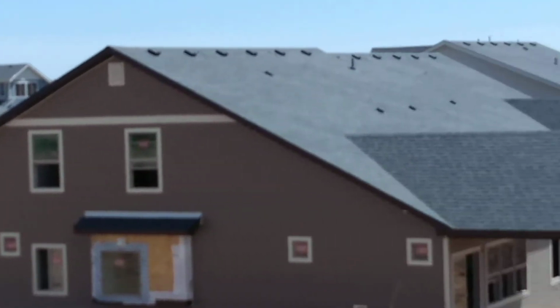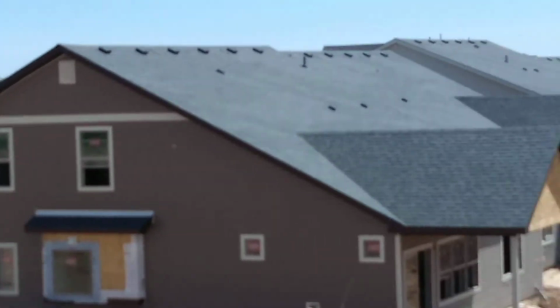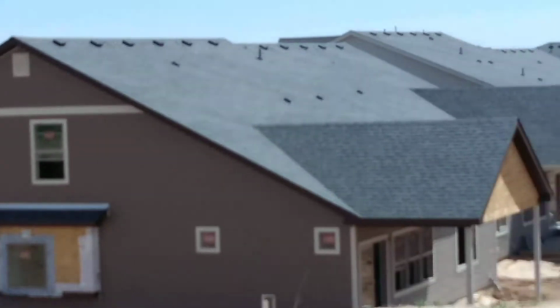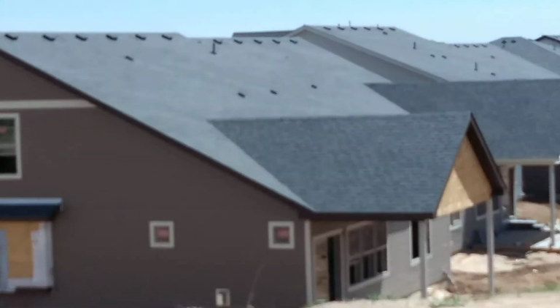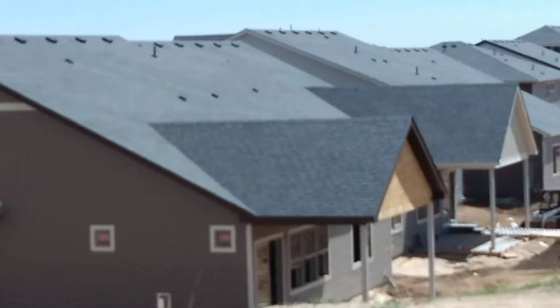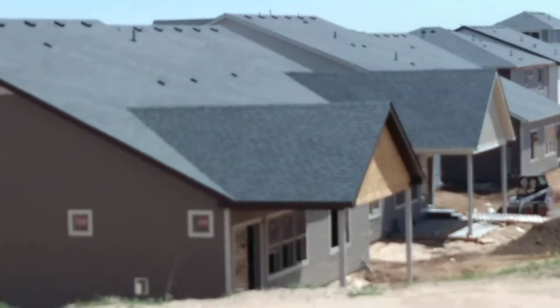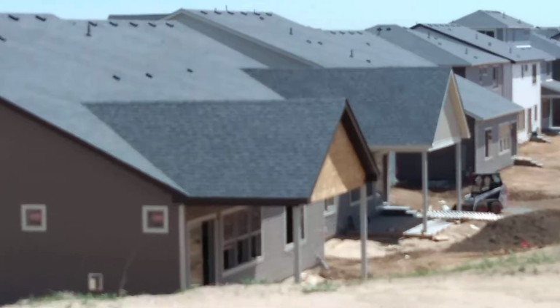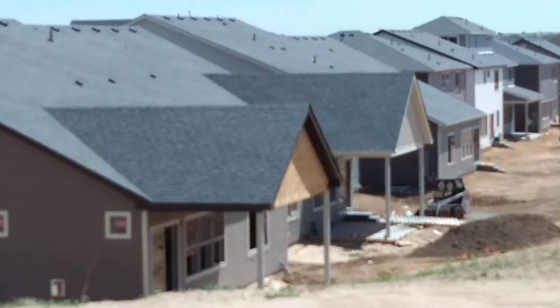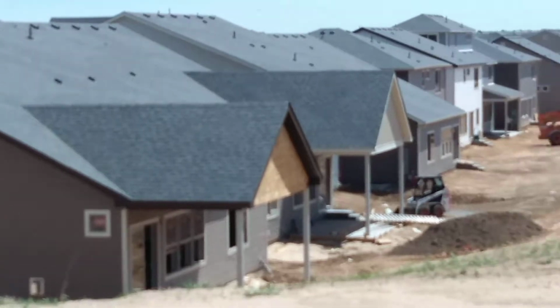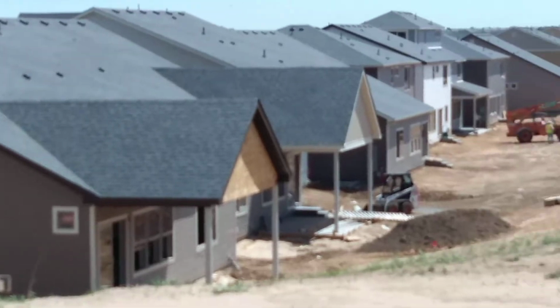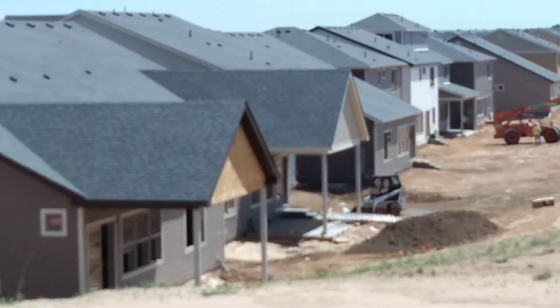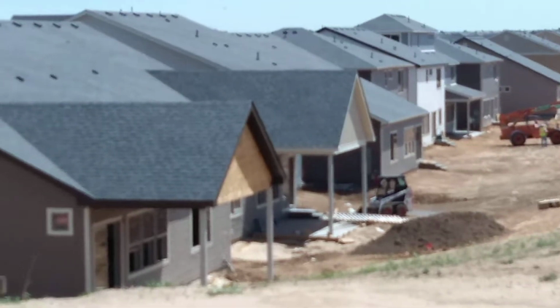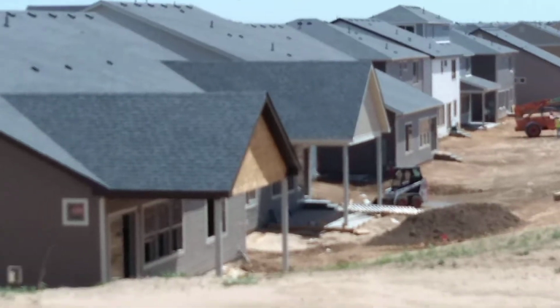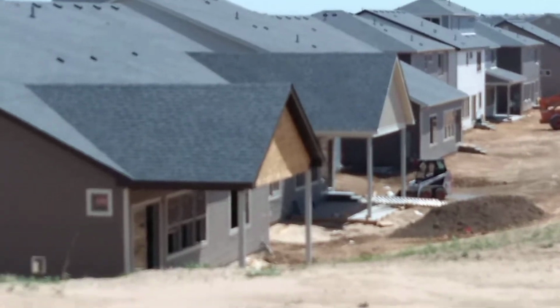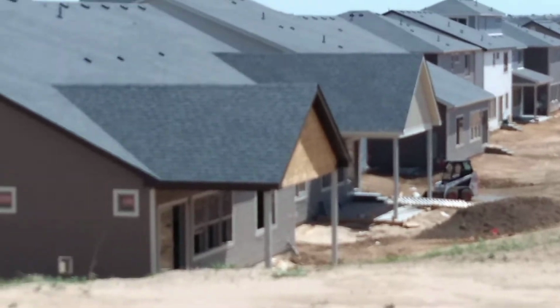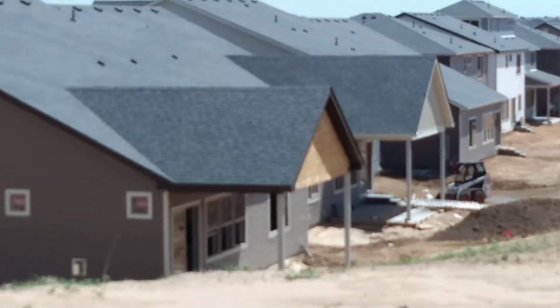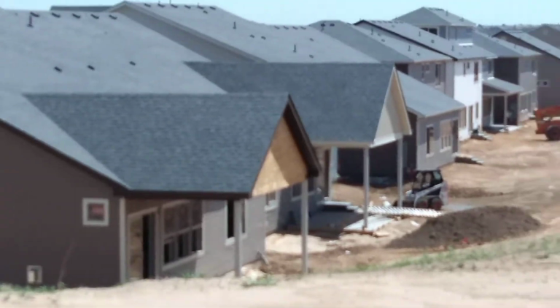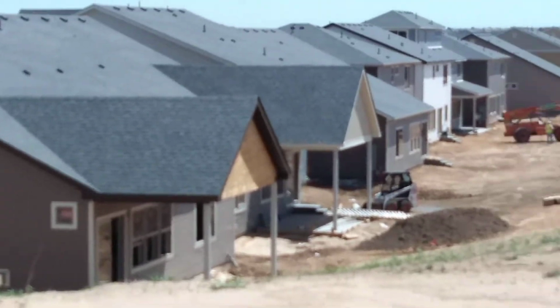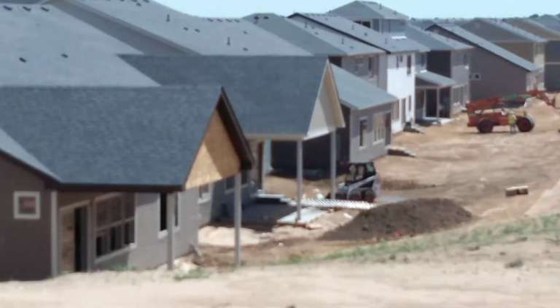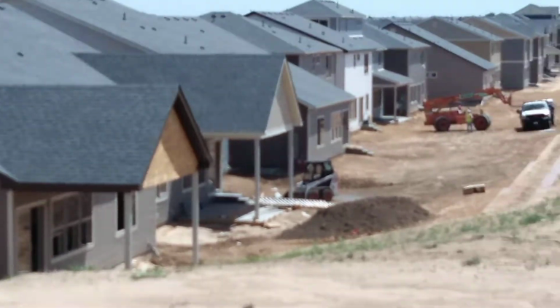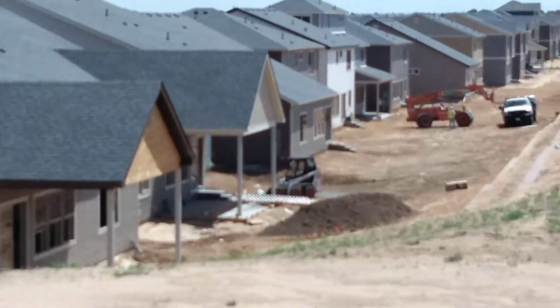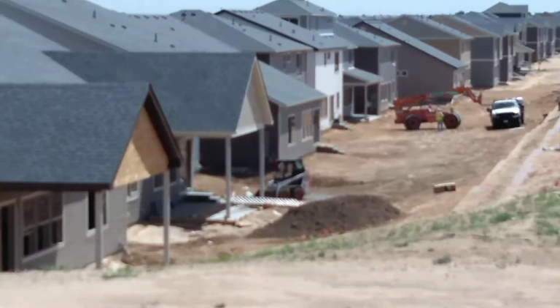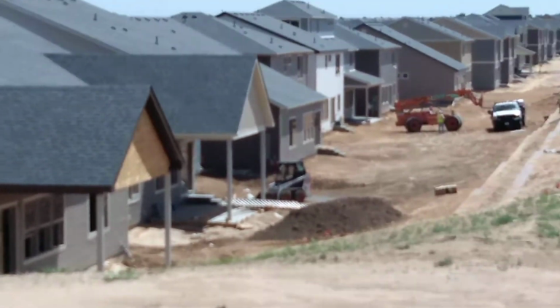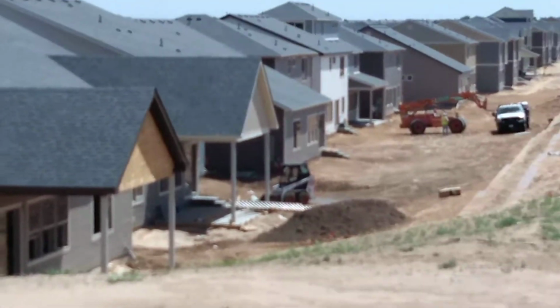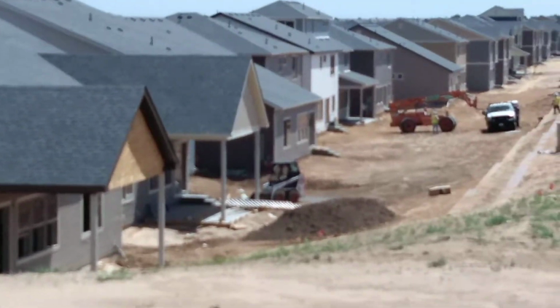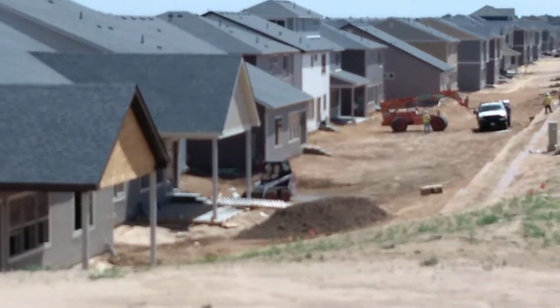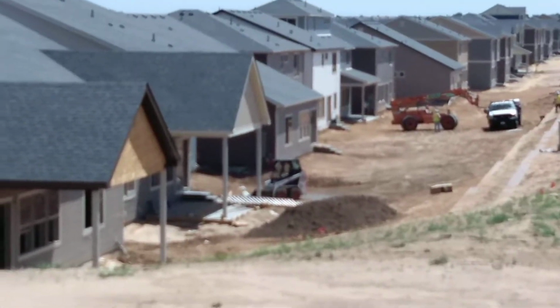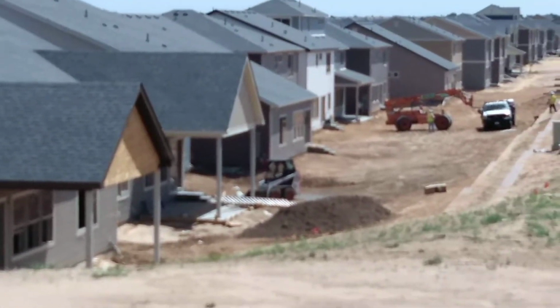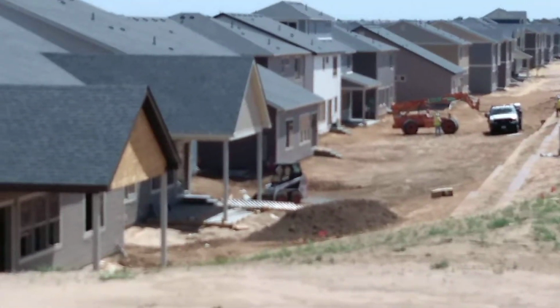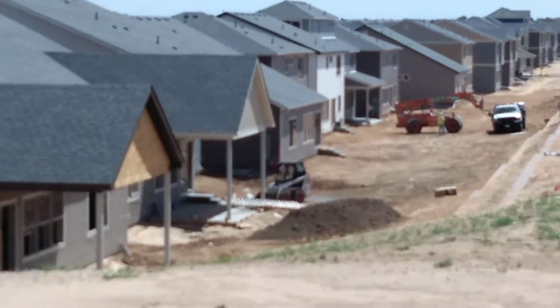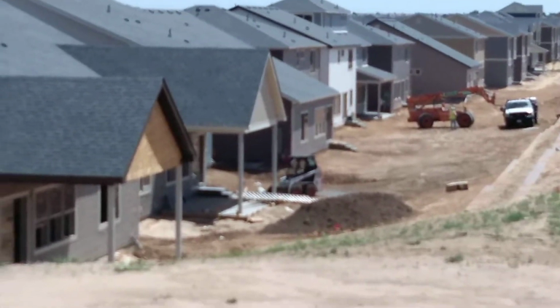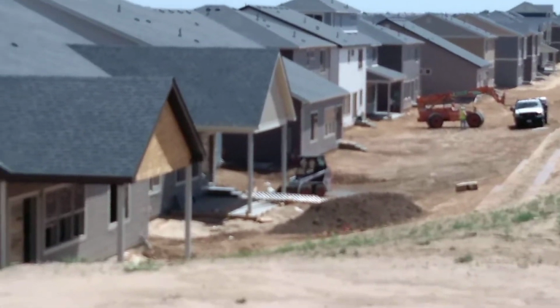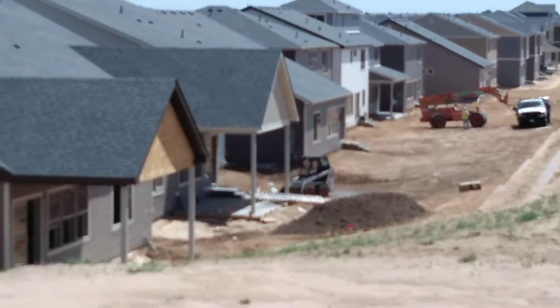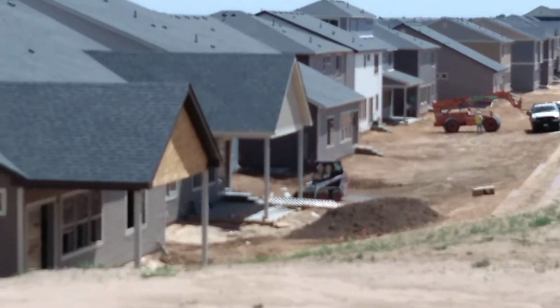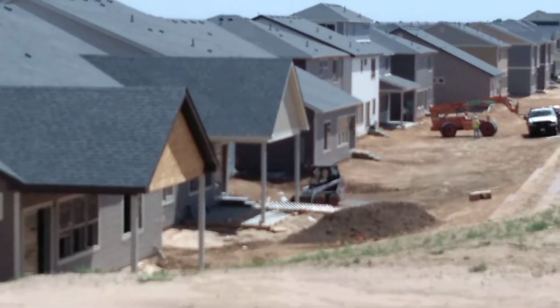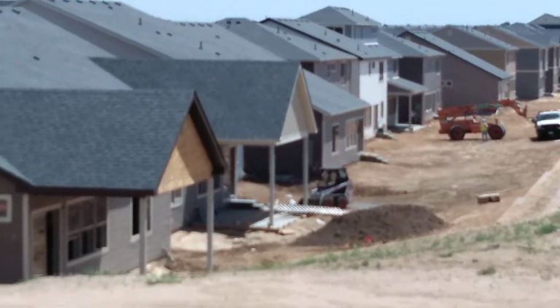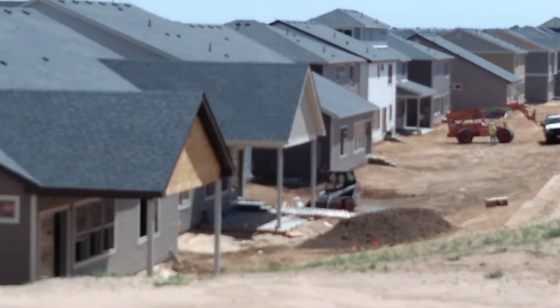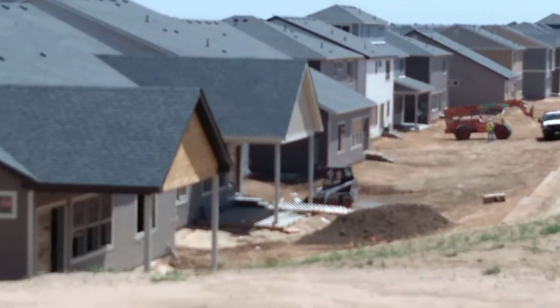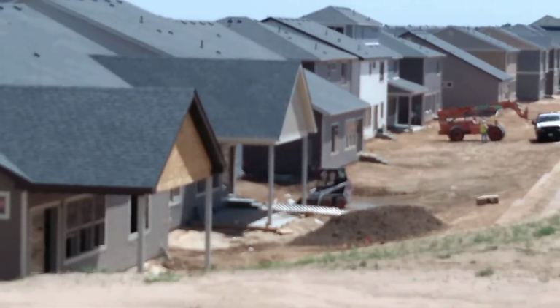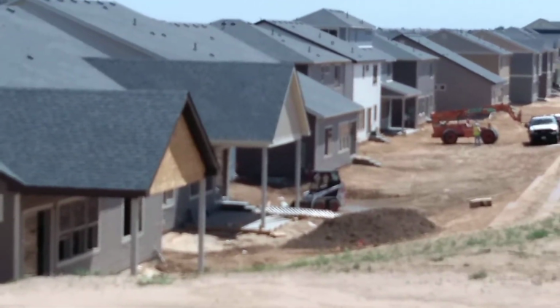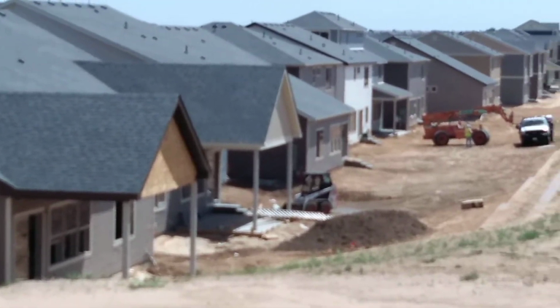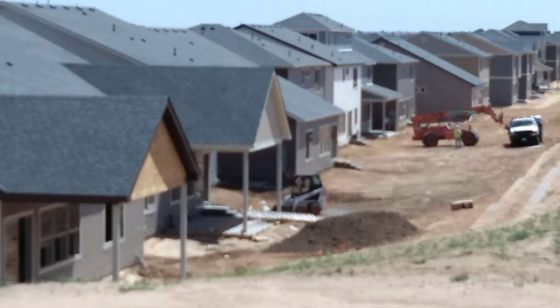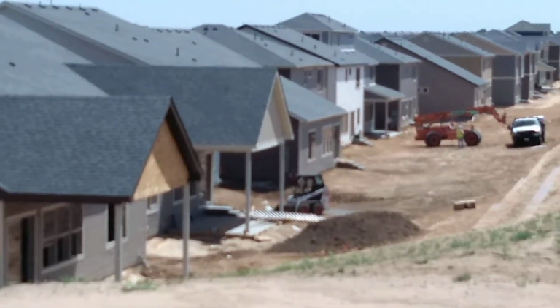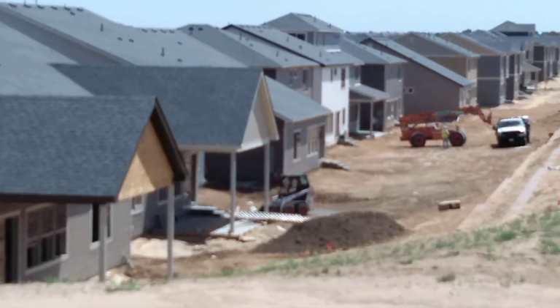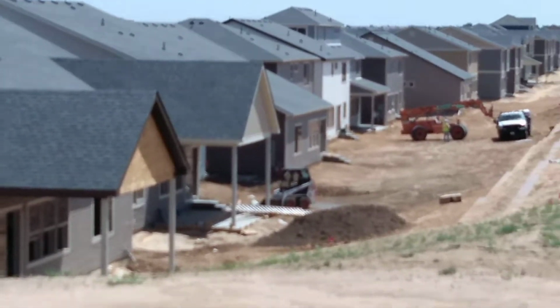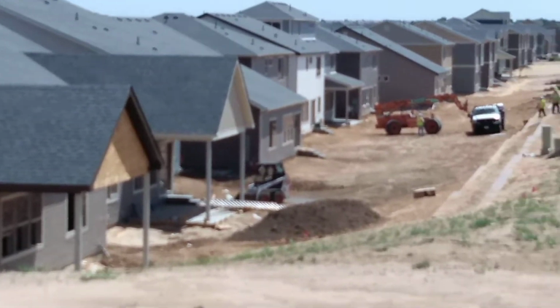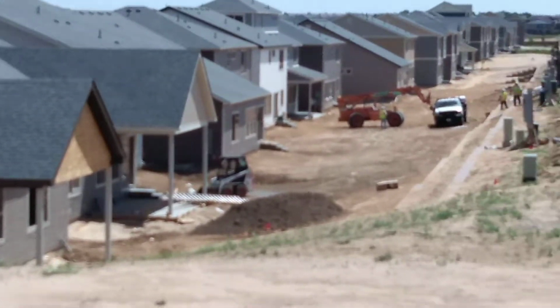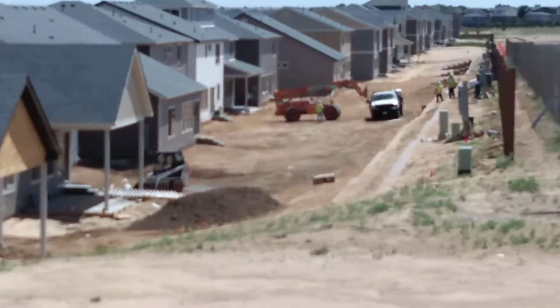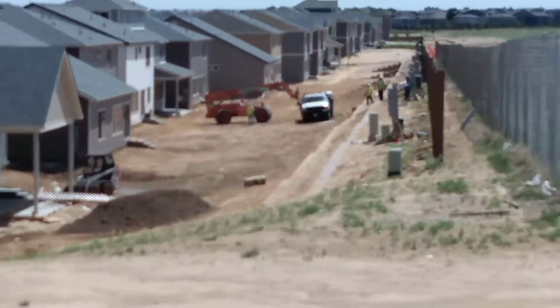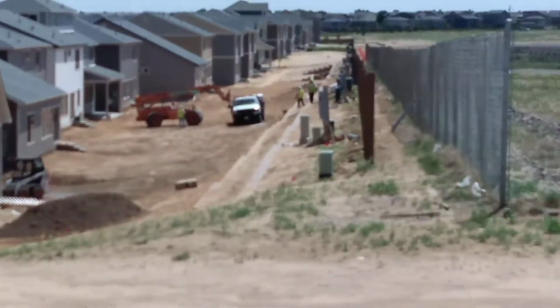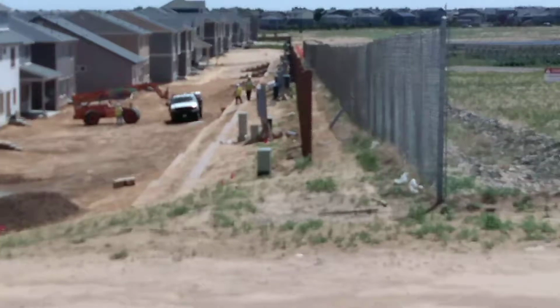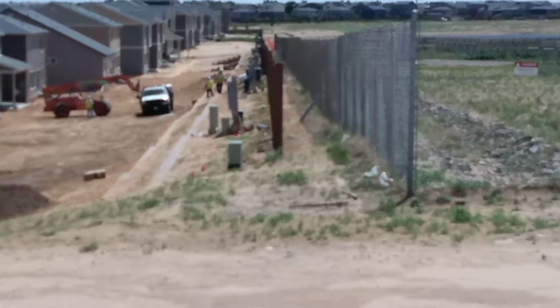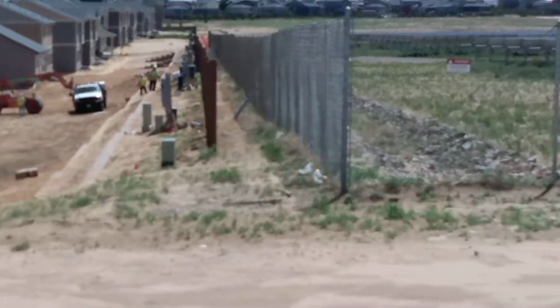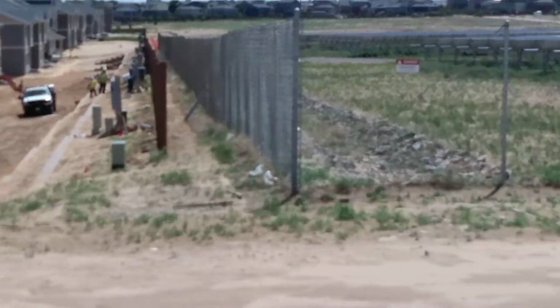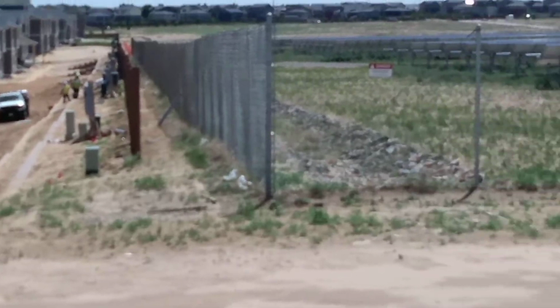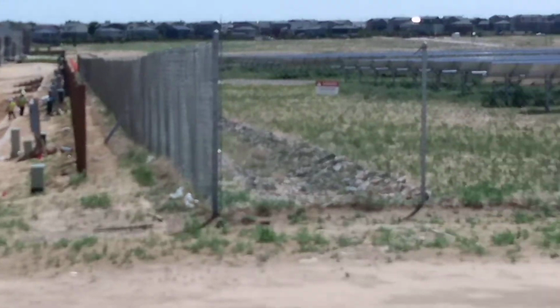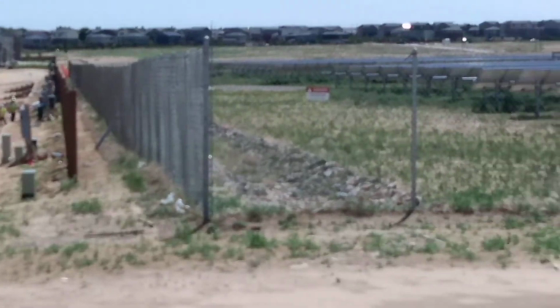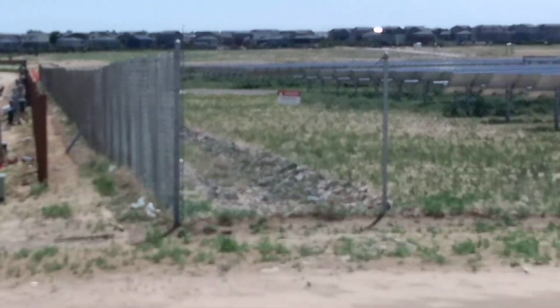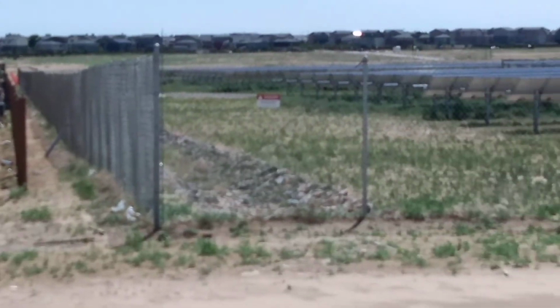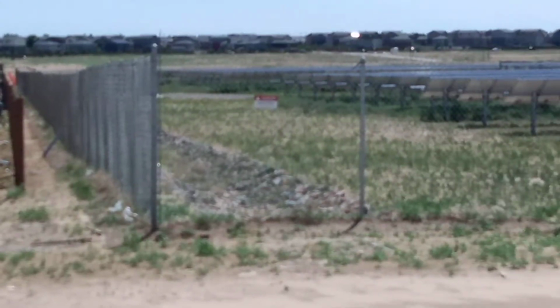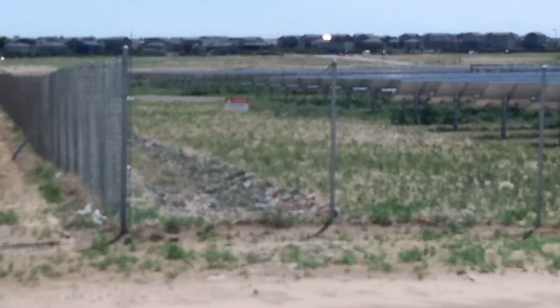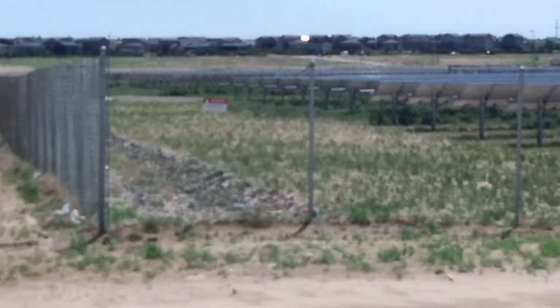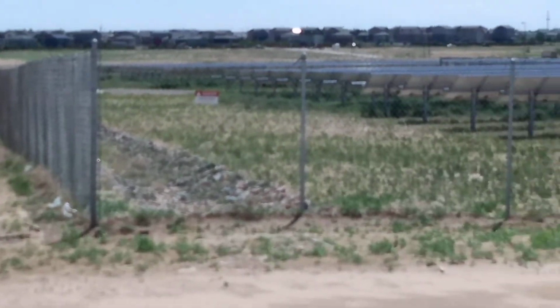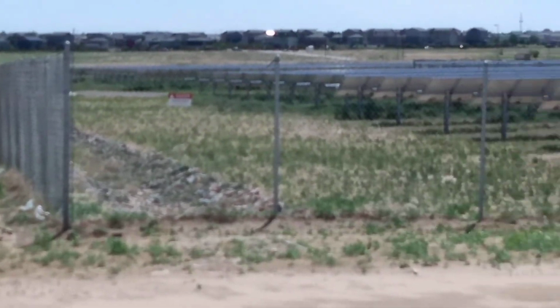They're doing the same thing over here — they're building a retaining wall and a backyard for people. Here's the solar panels.